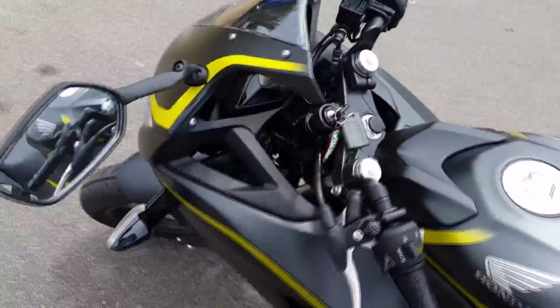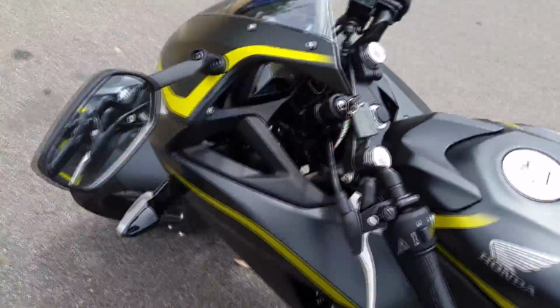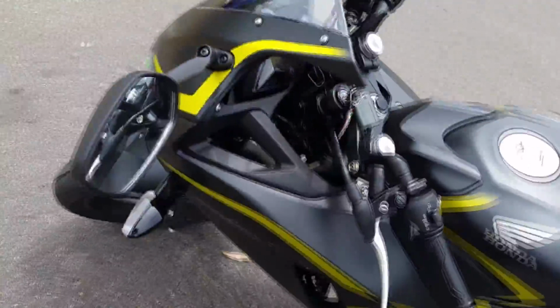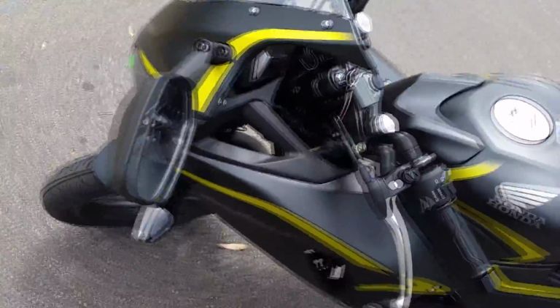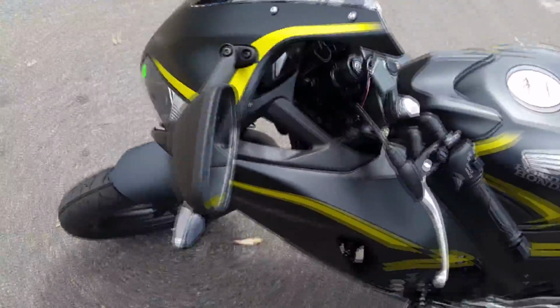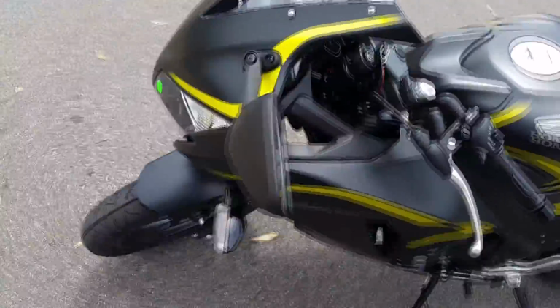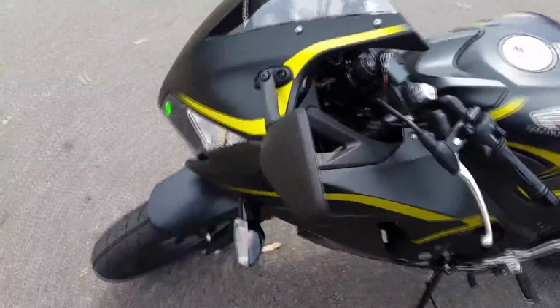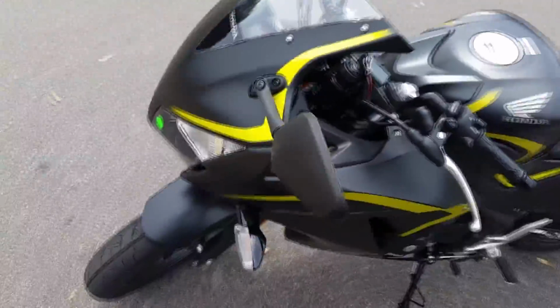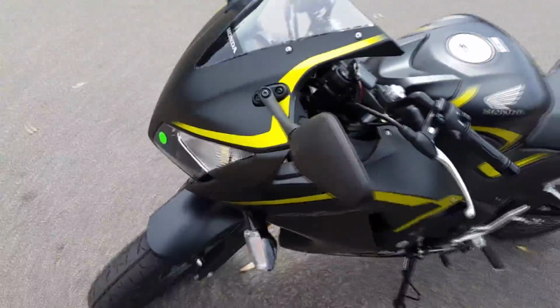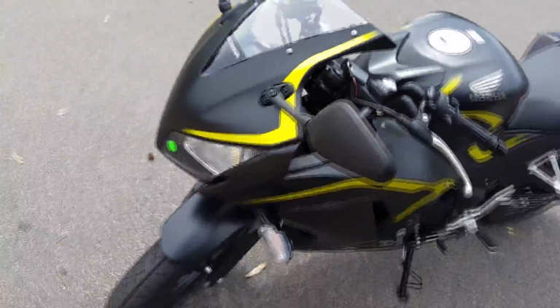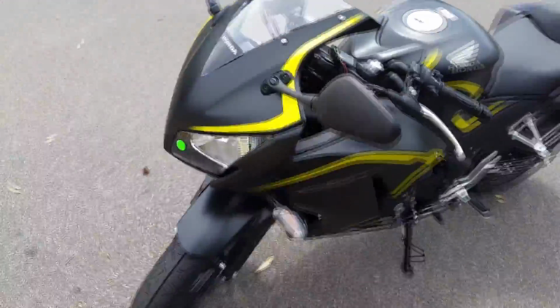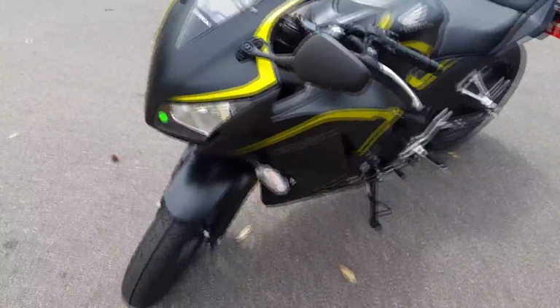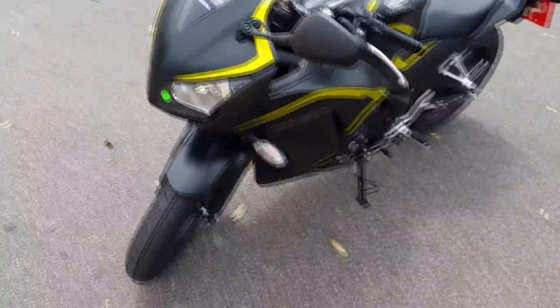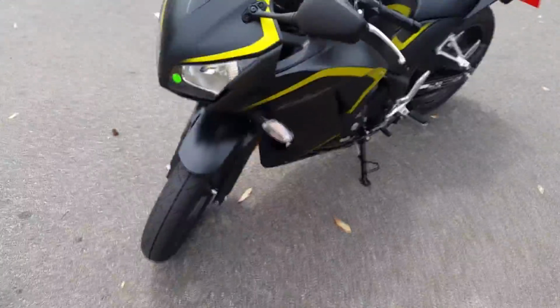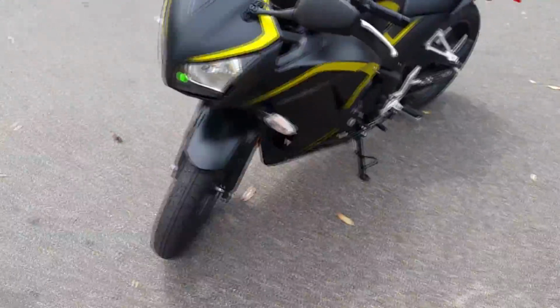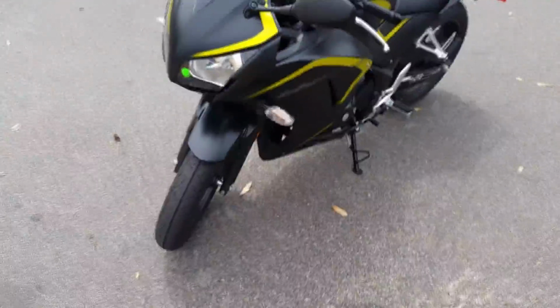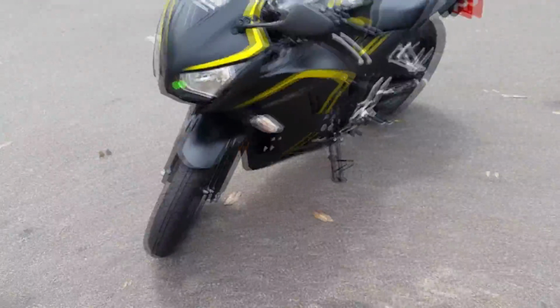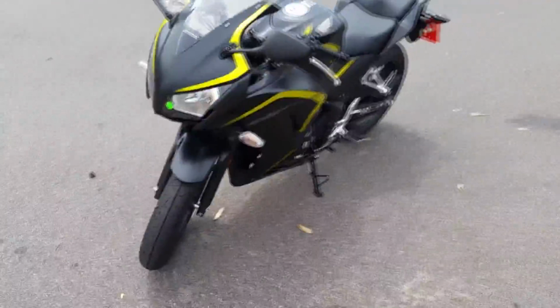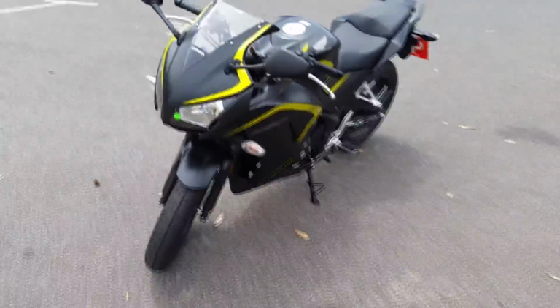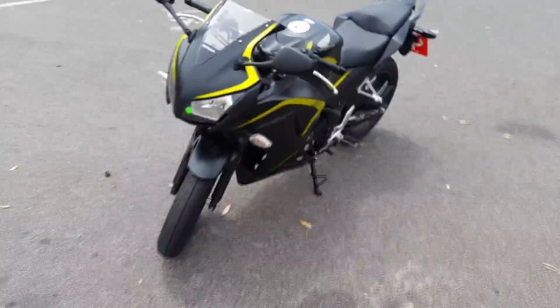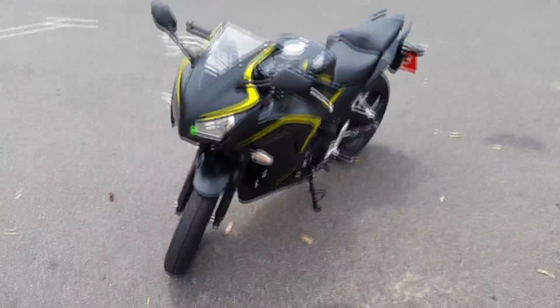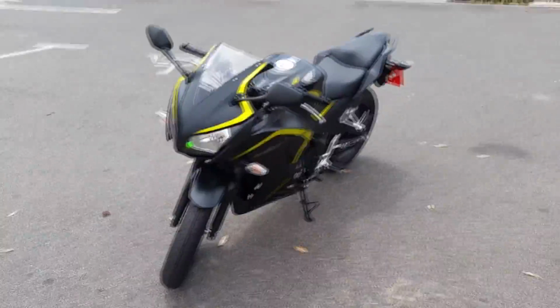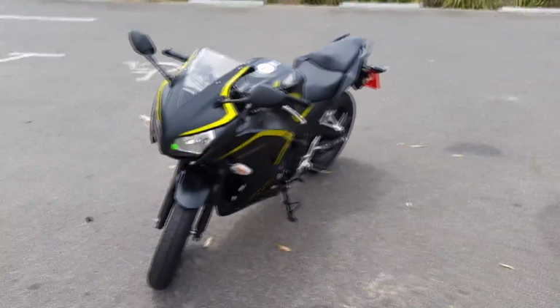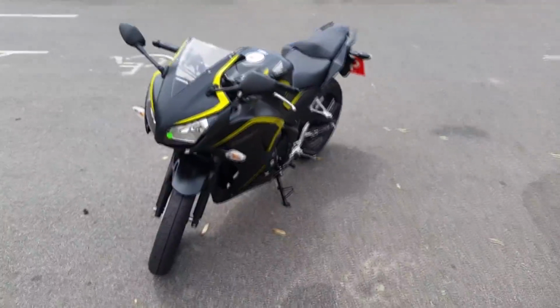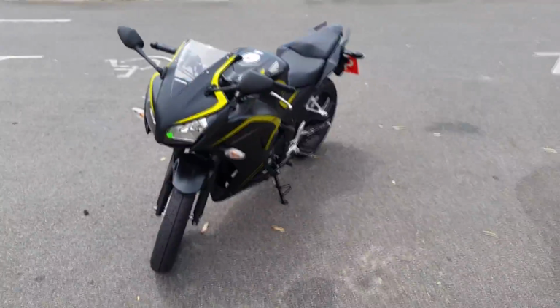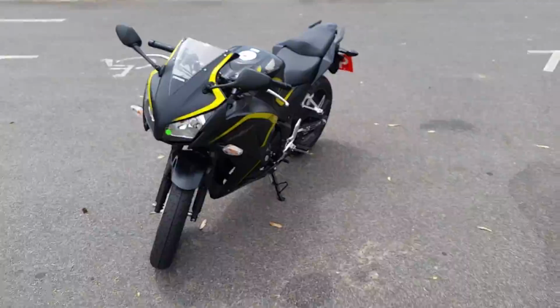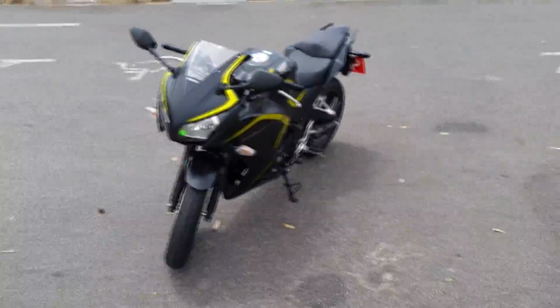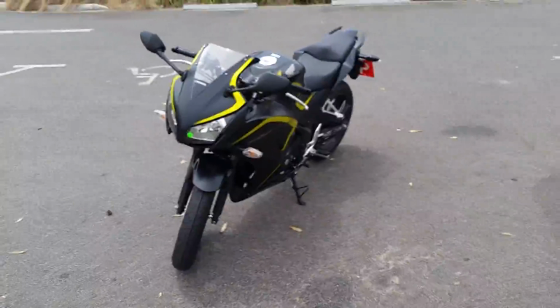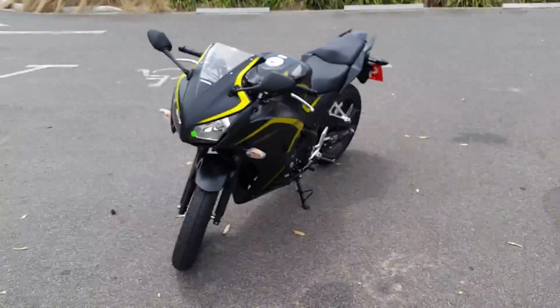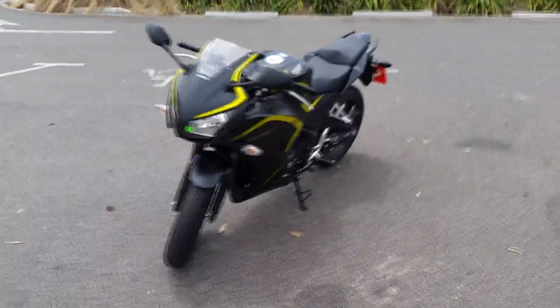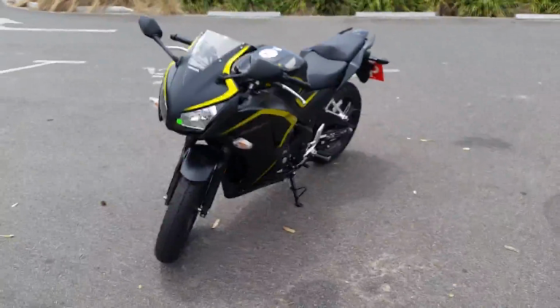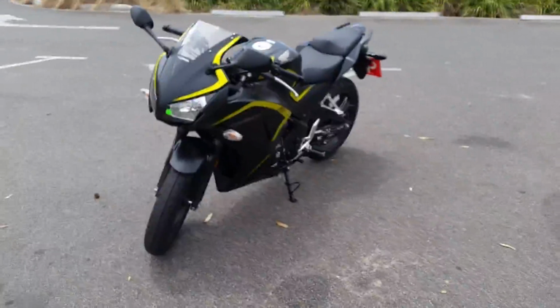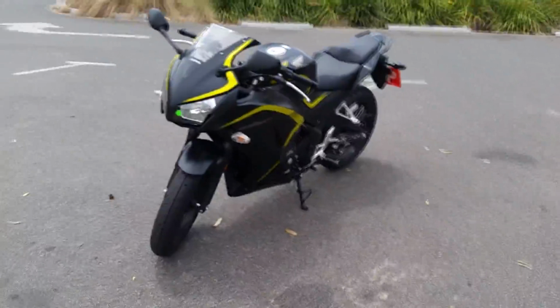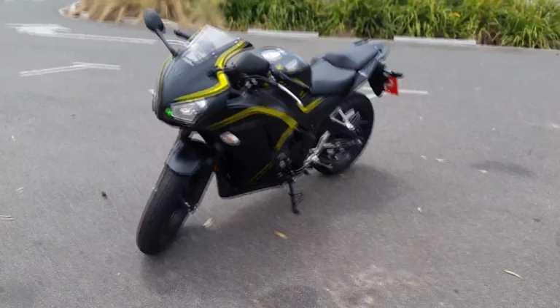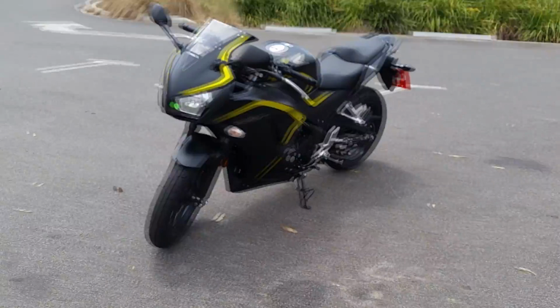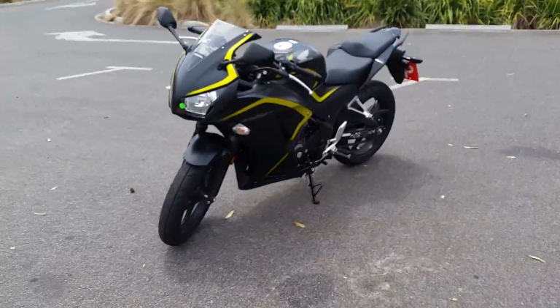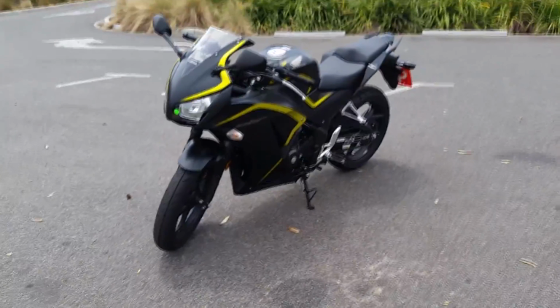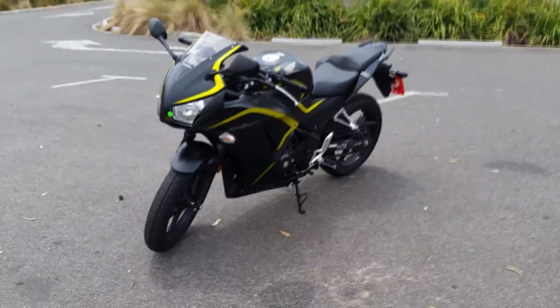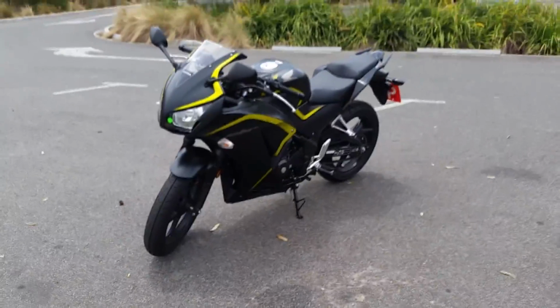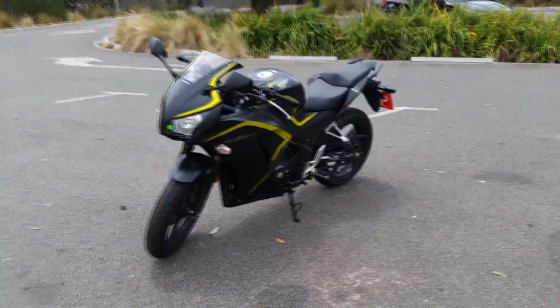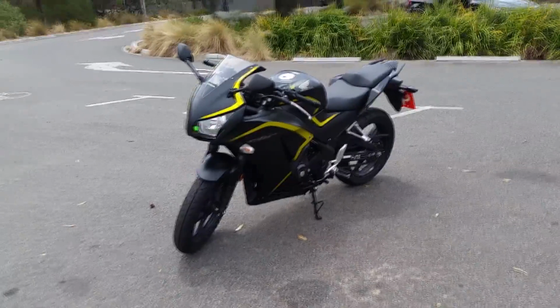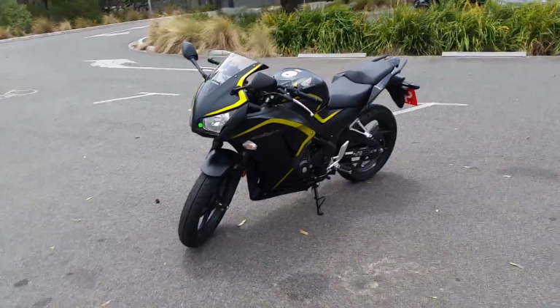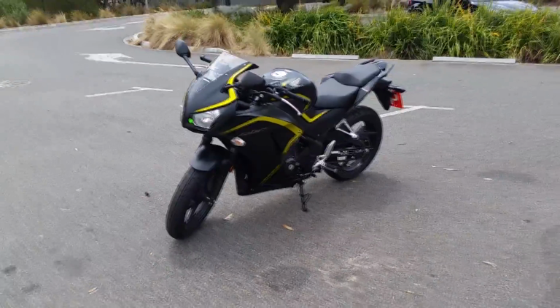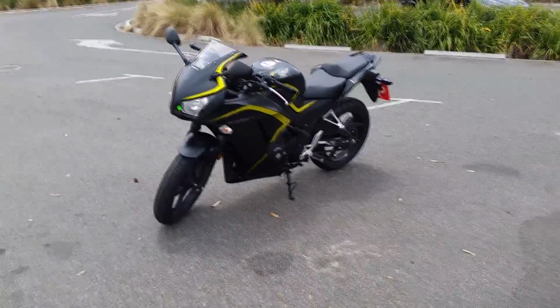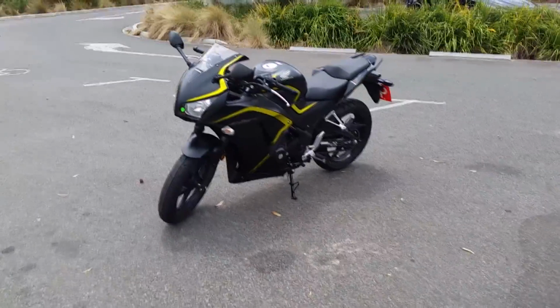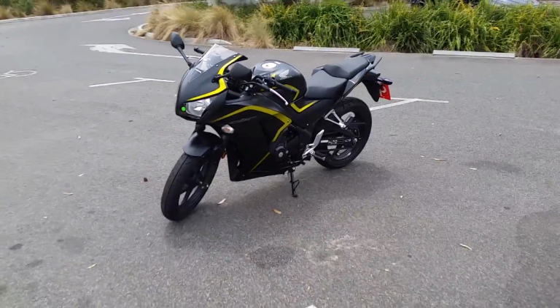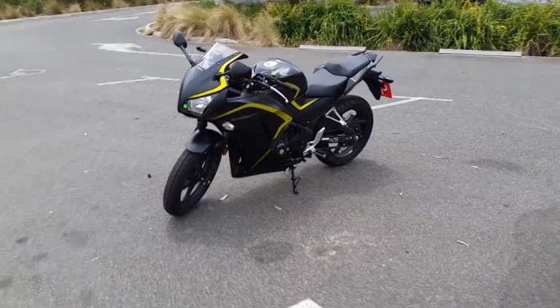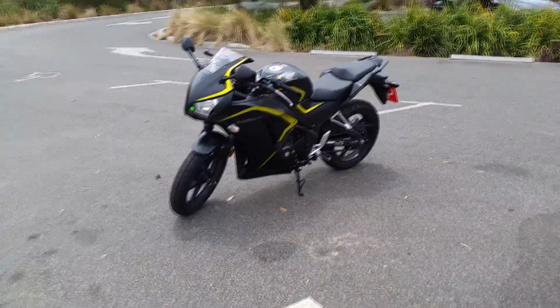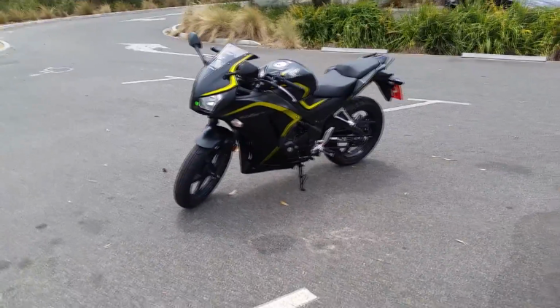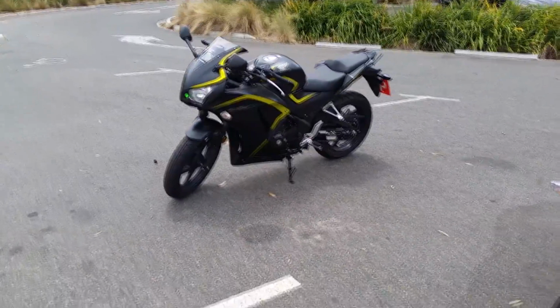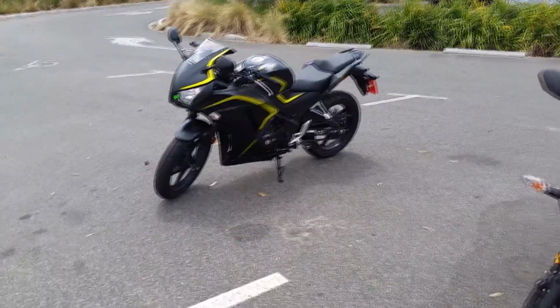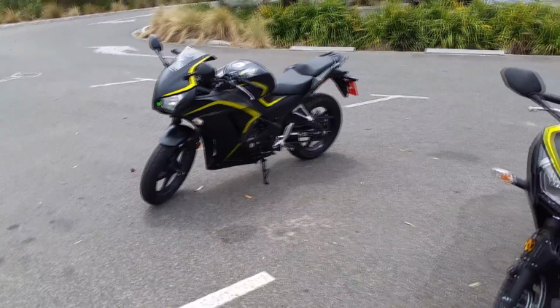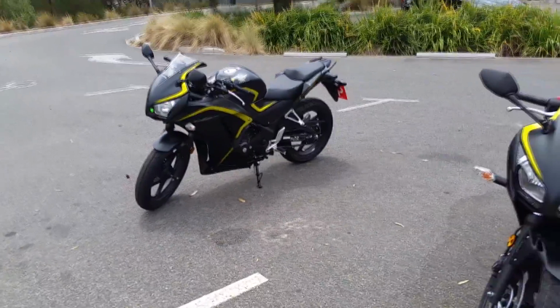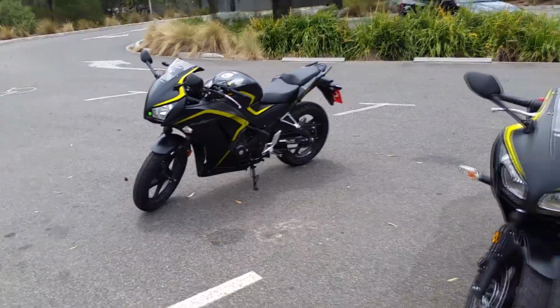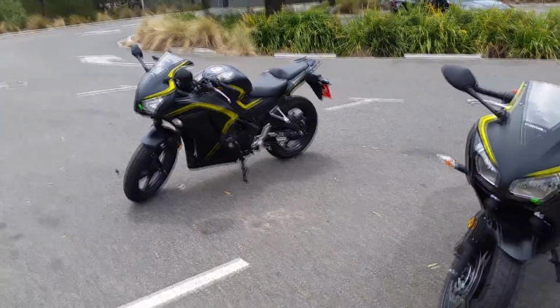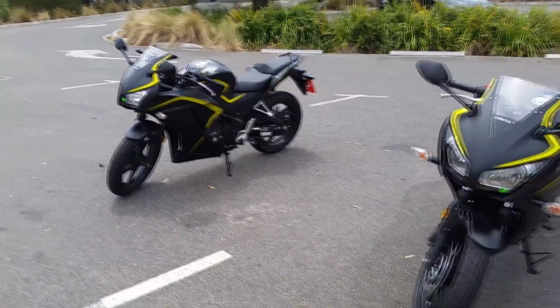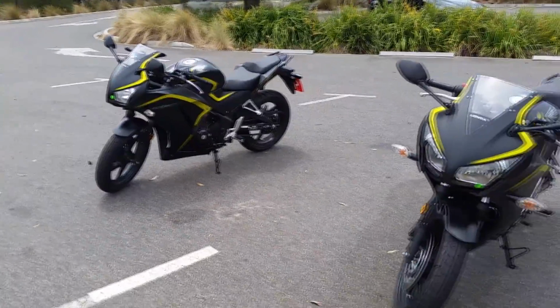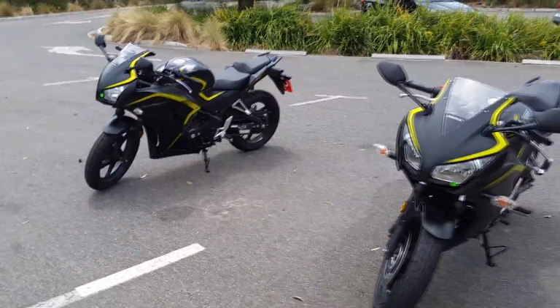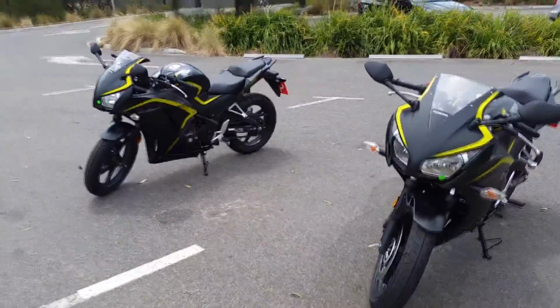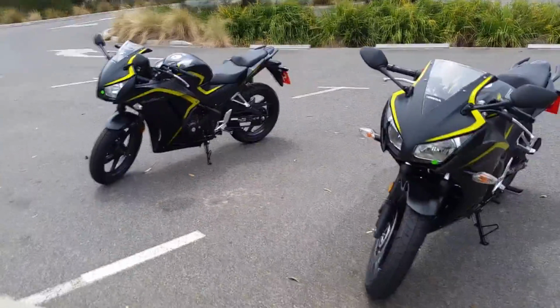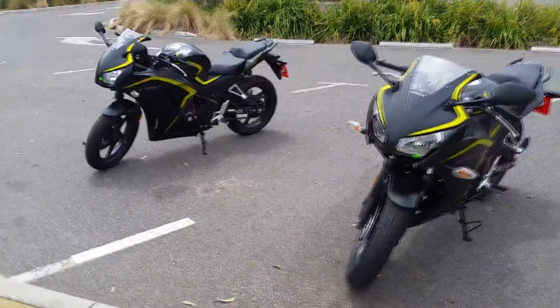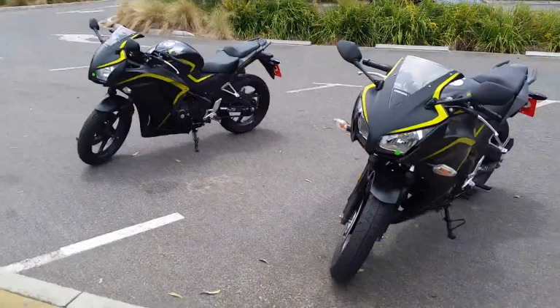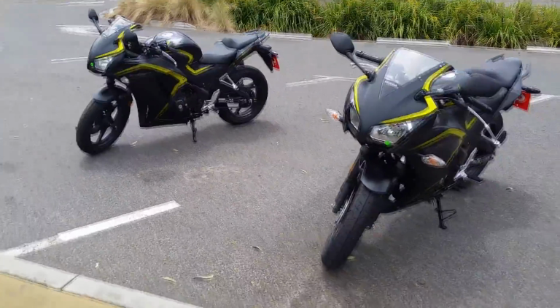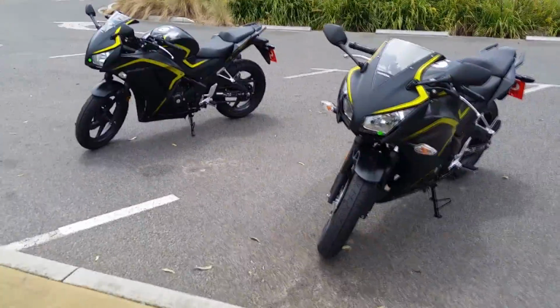Here you are — the Honda CBR 300 Special Edition models, ABS and non-ABS.